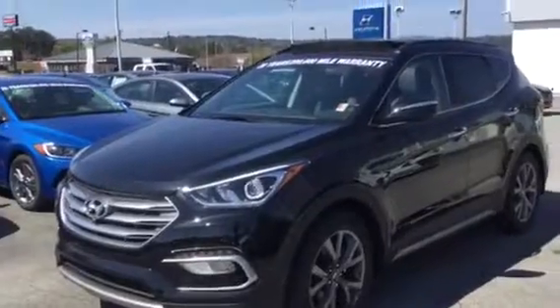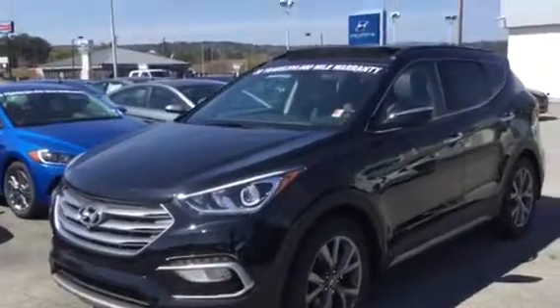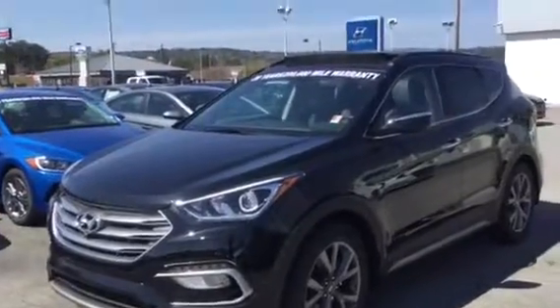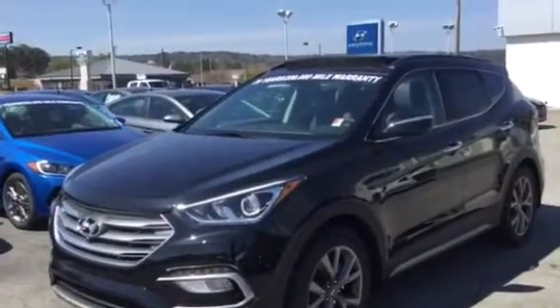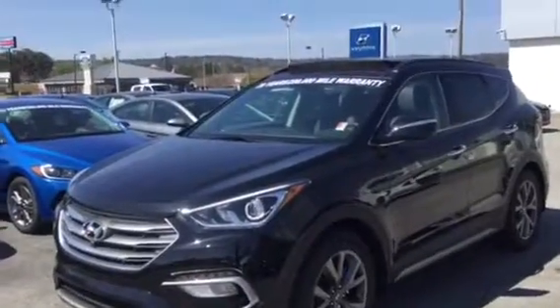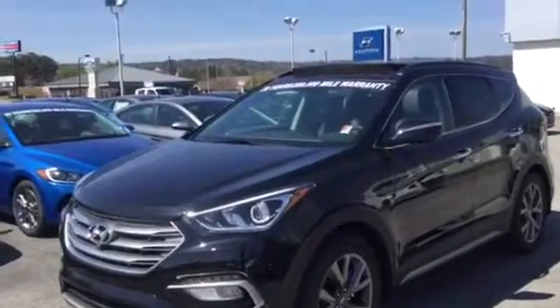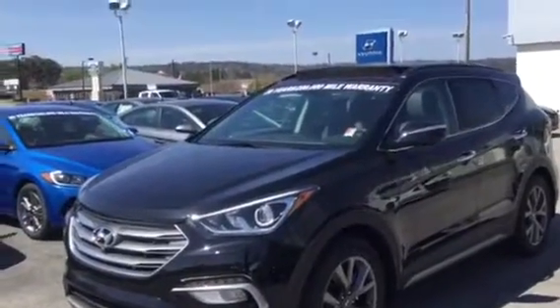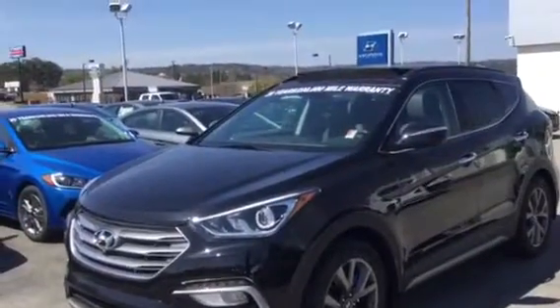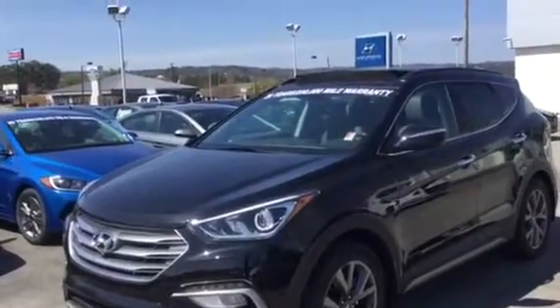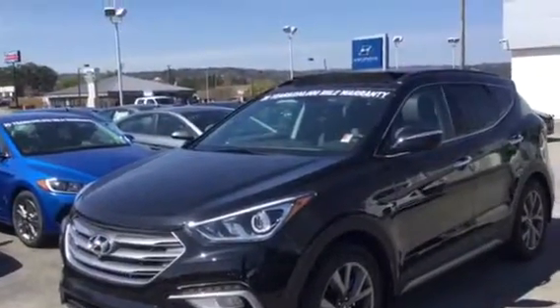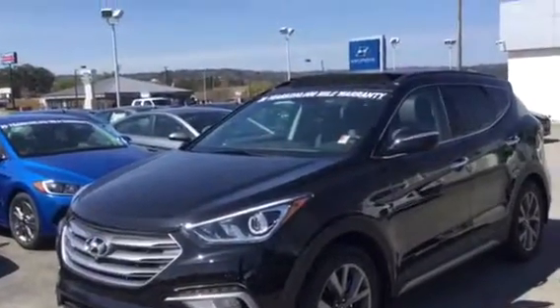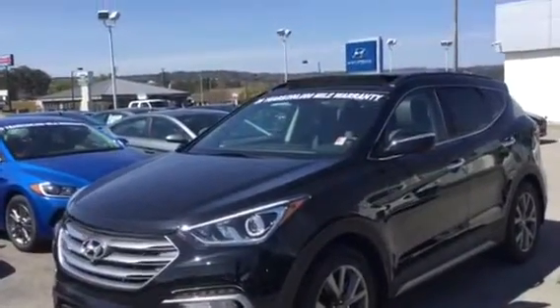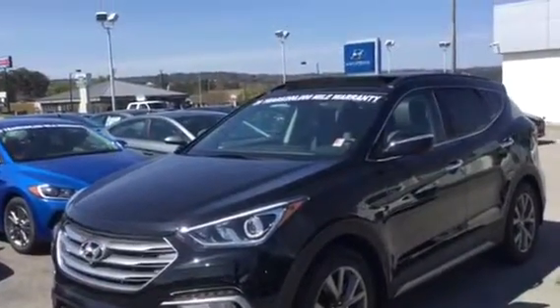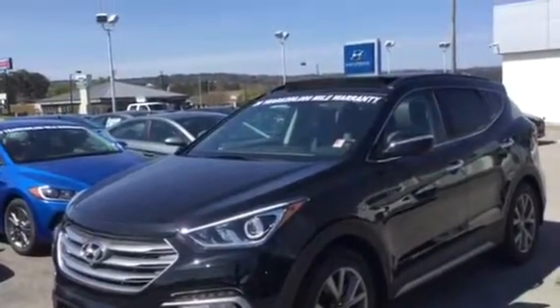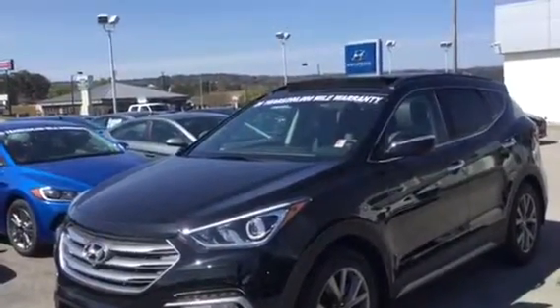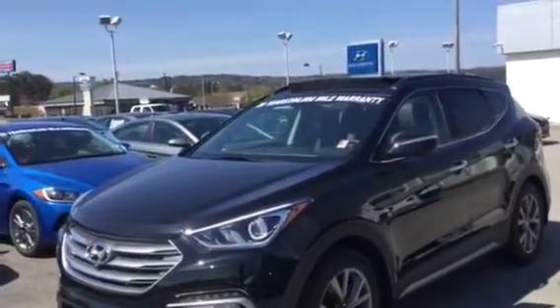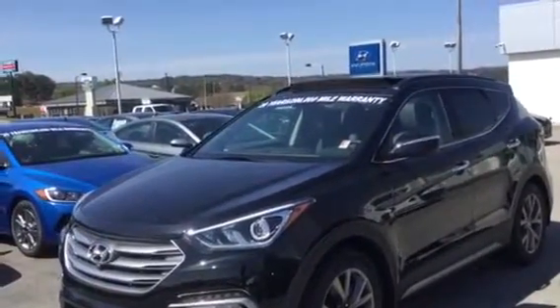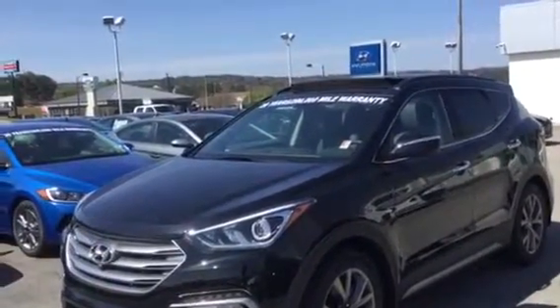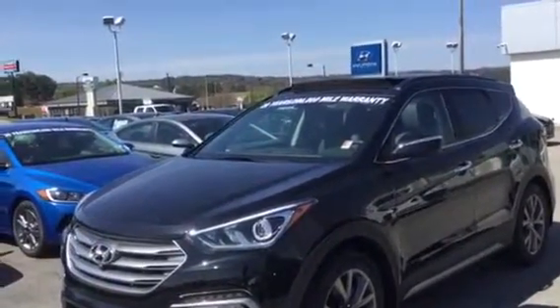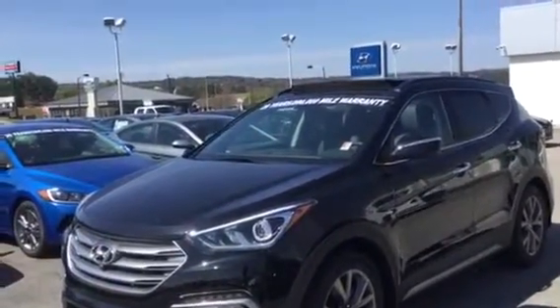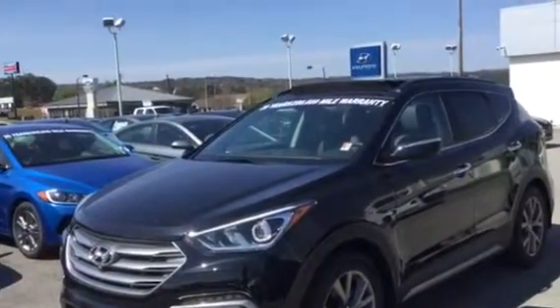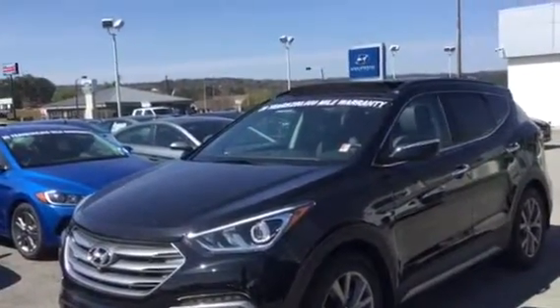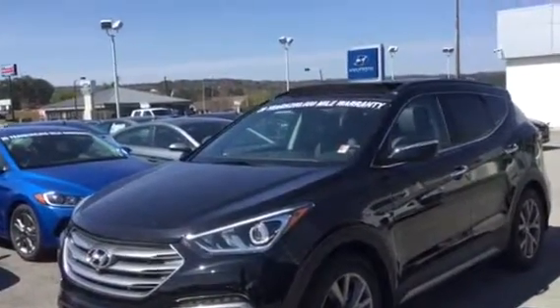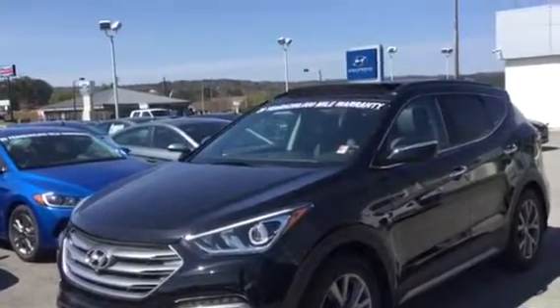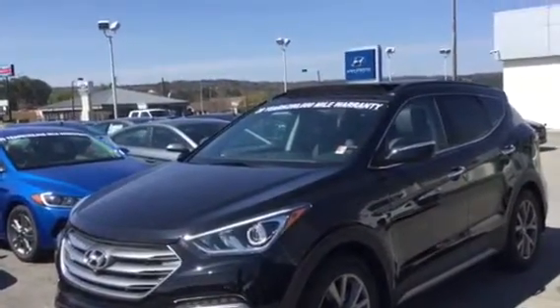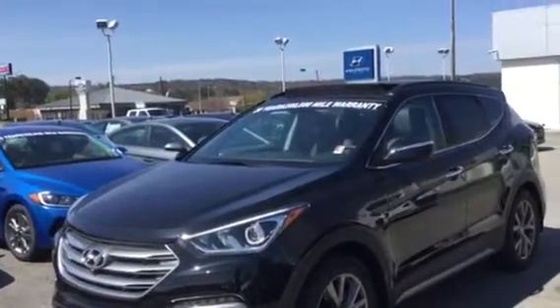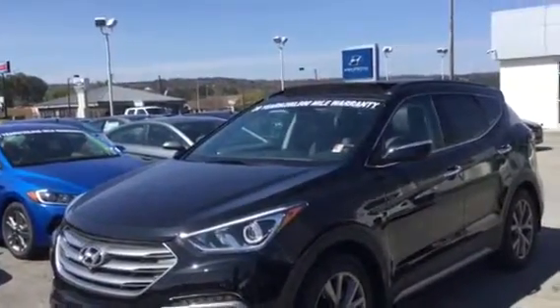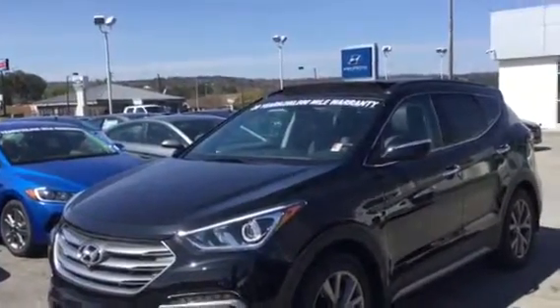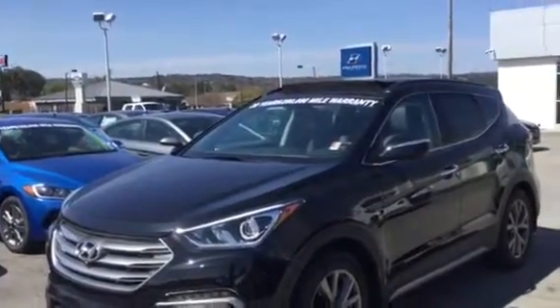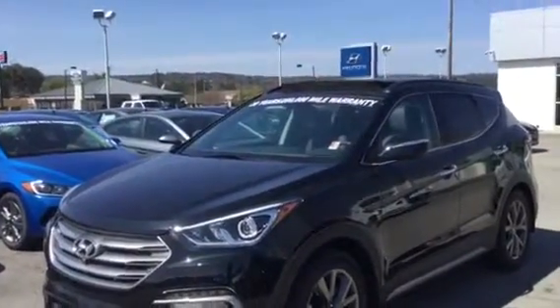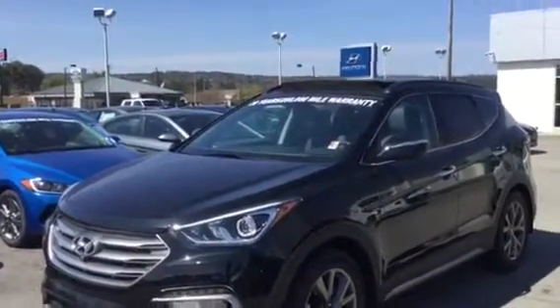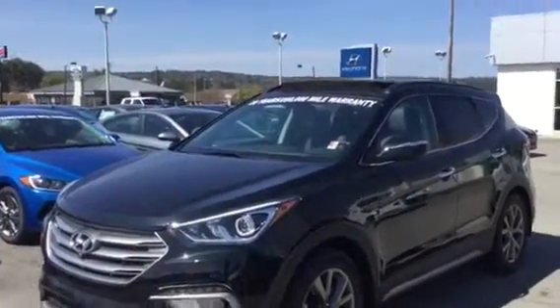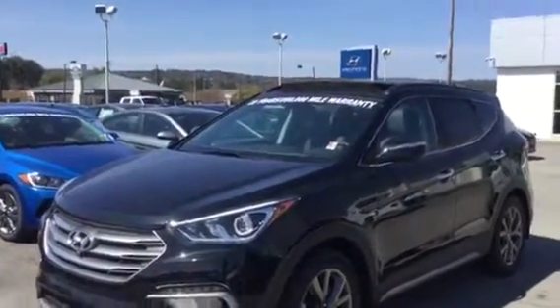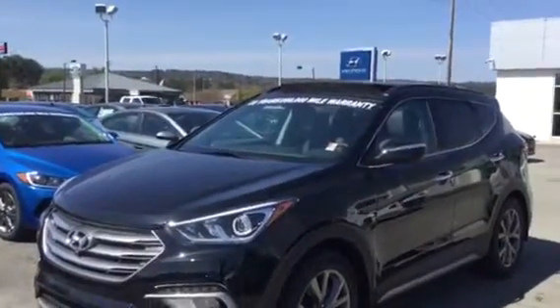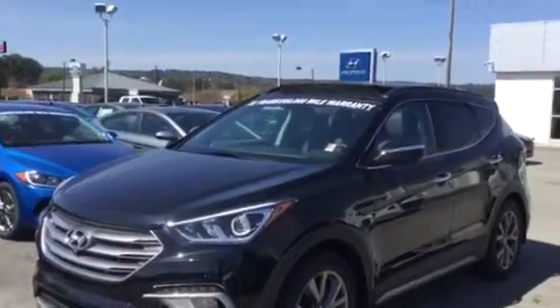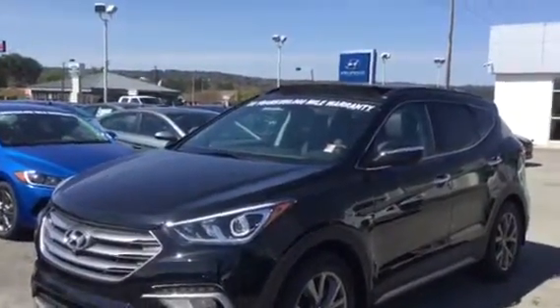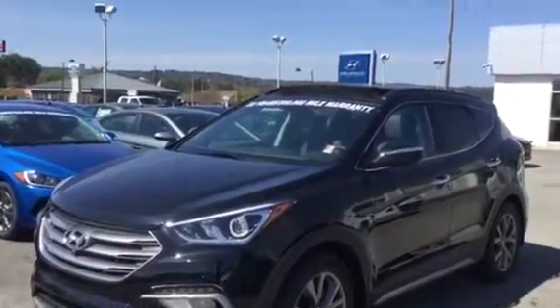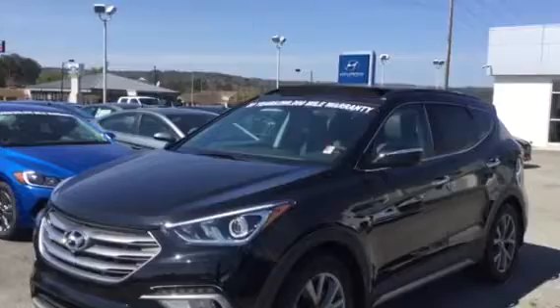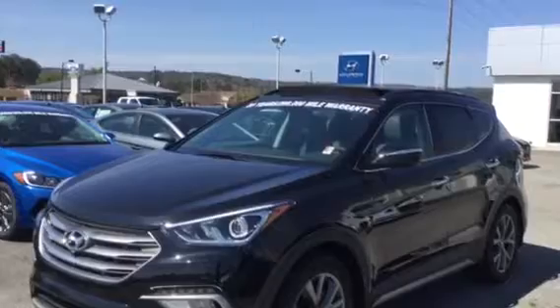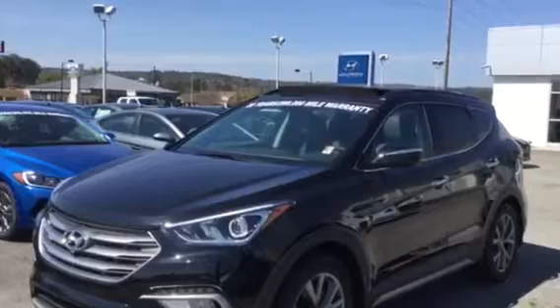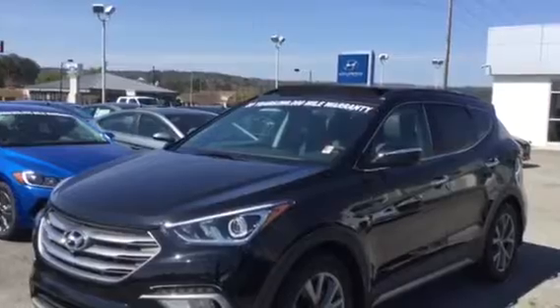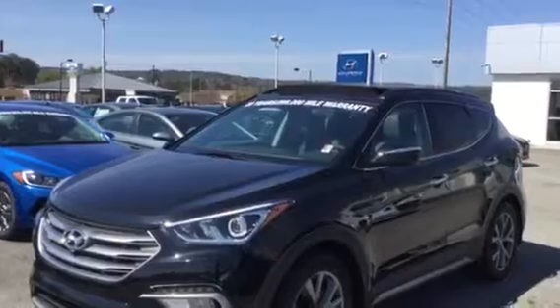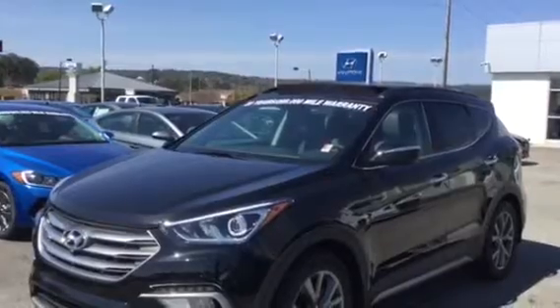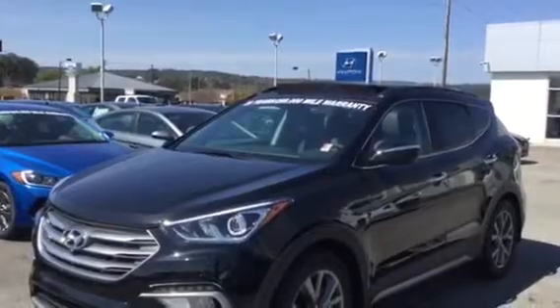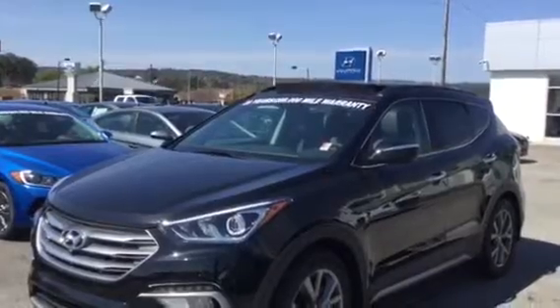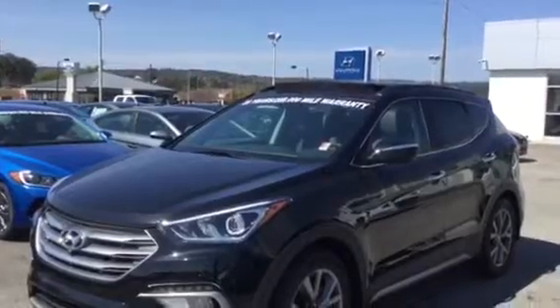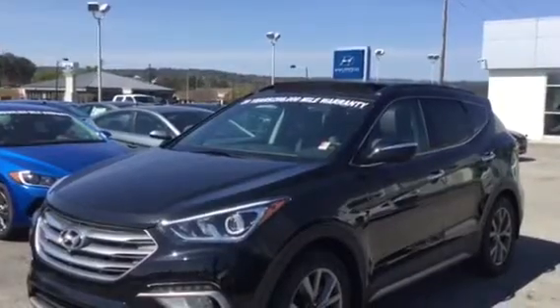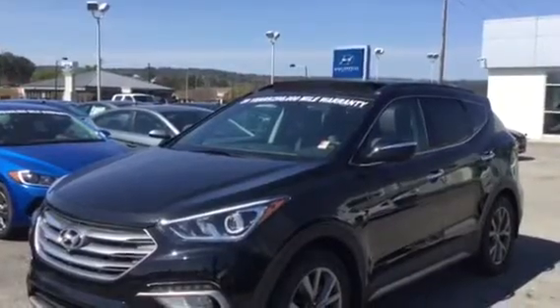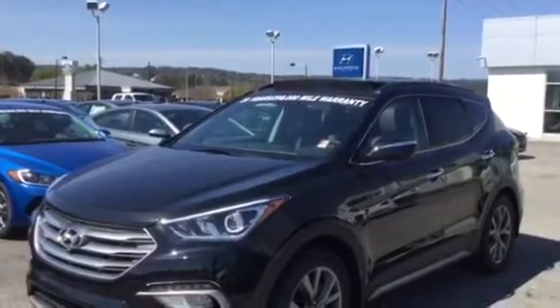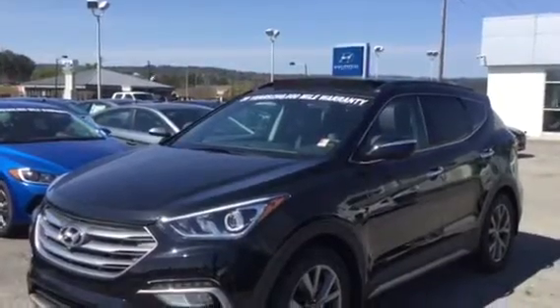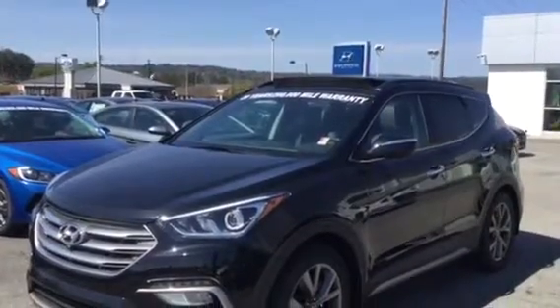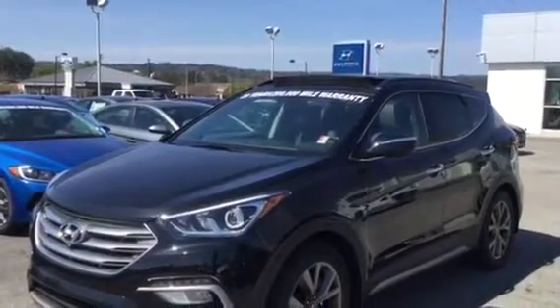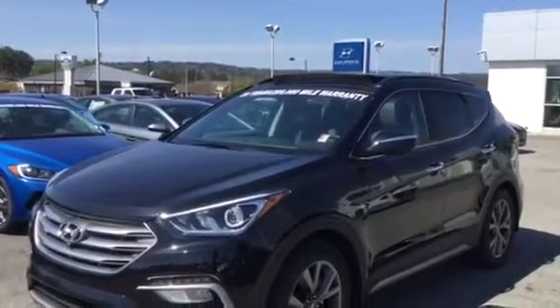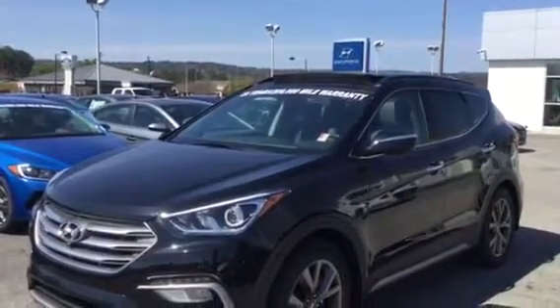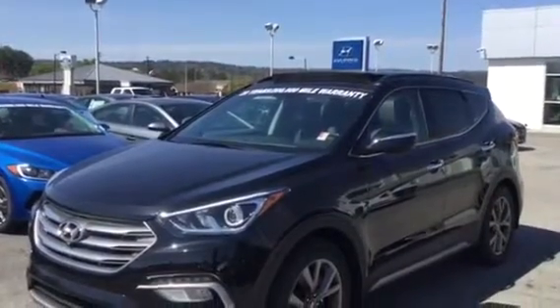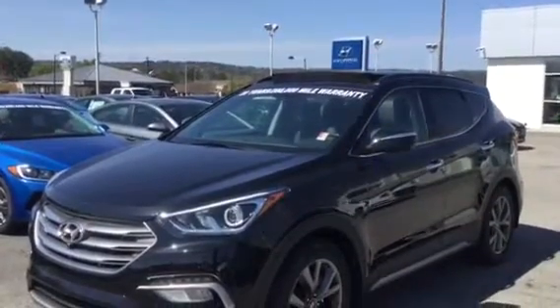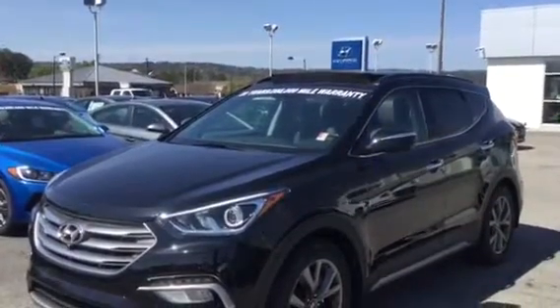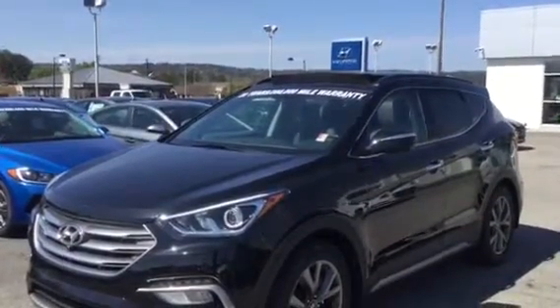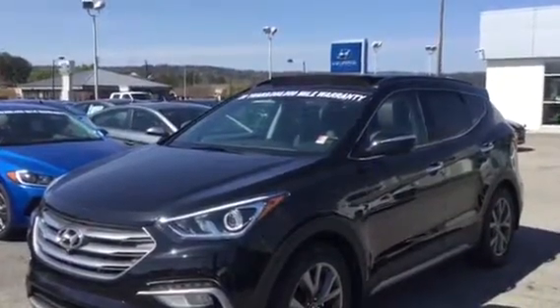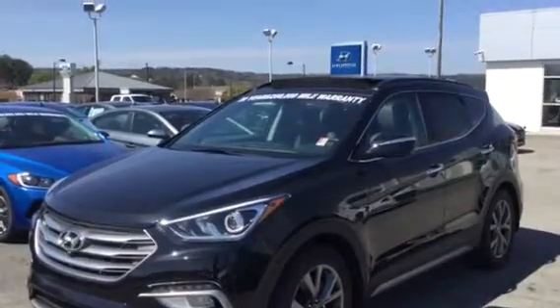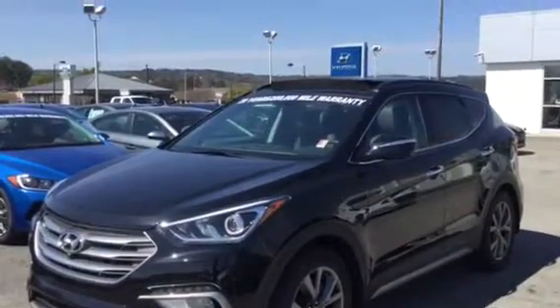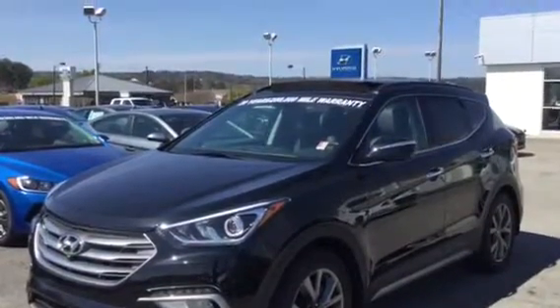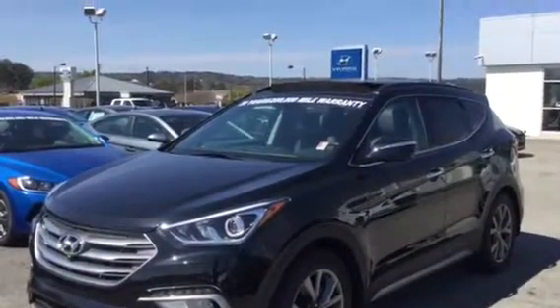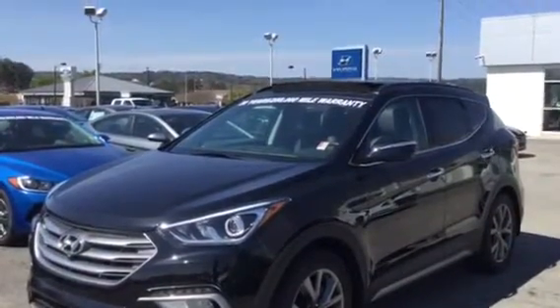Hello, this is Tony Finley at Tamron Hyundai in Hoover, here to tell you about the 2018 Santa Fe Sport with the Ultimate Package 2.0T.